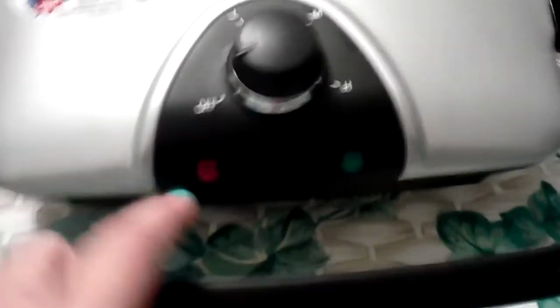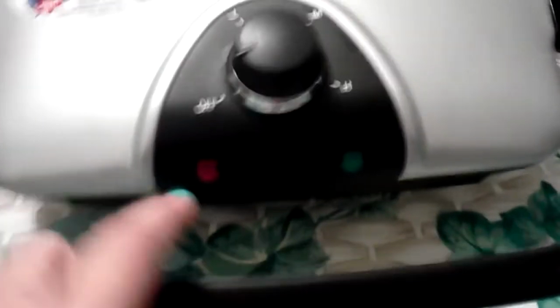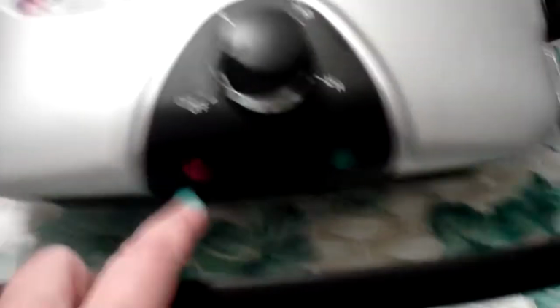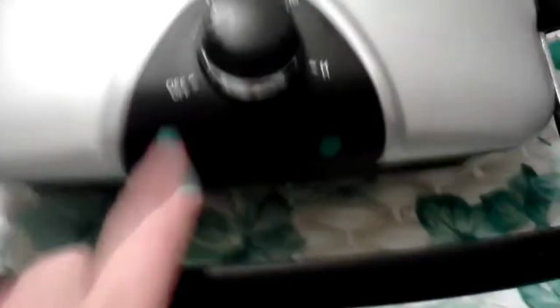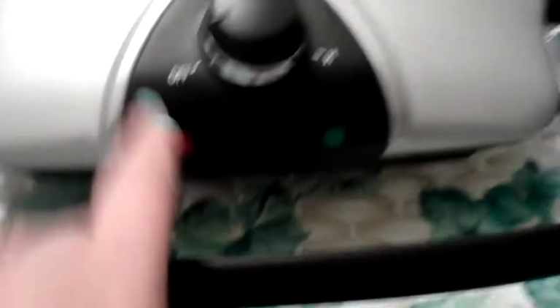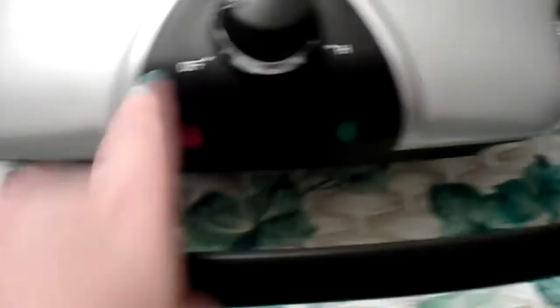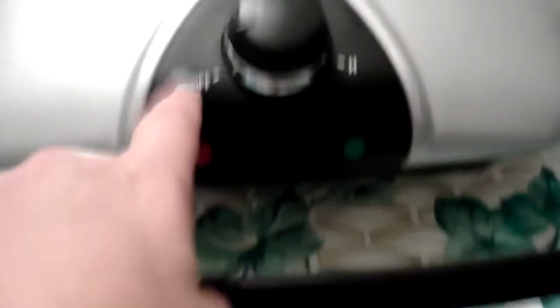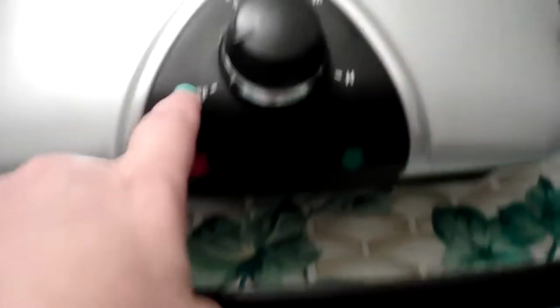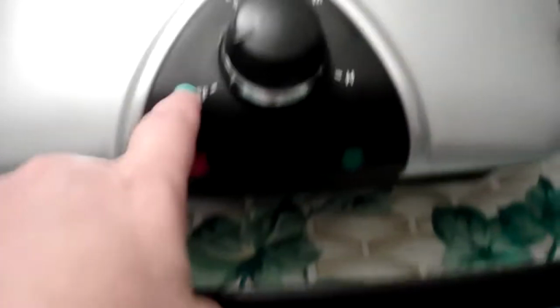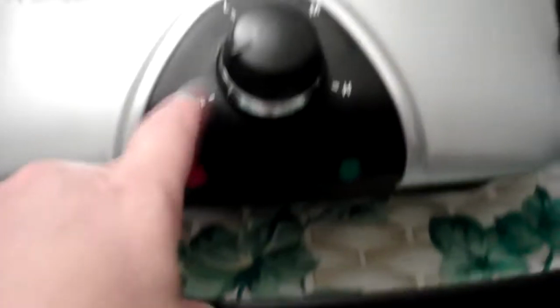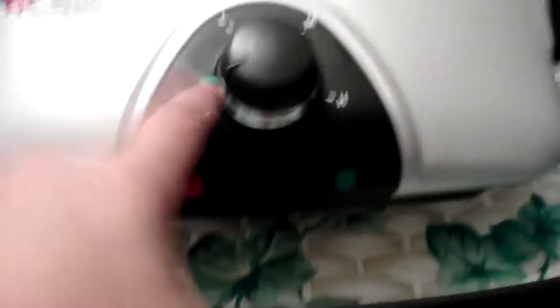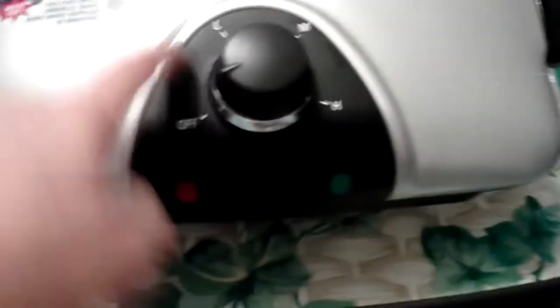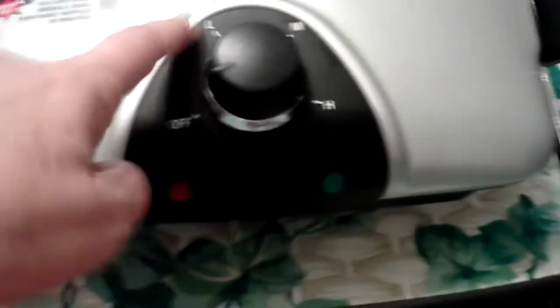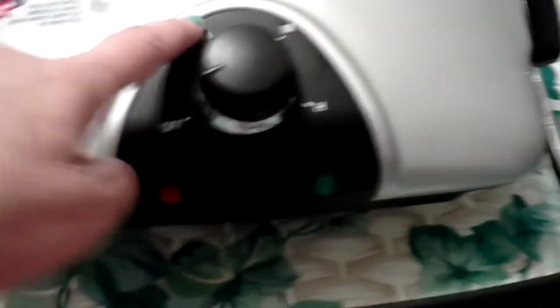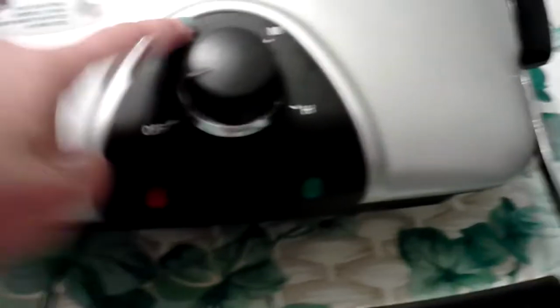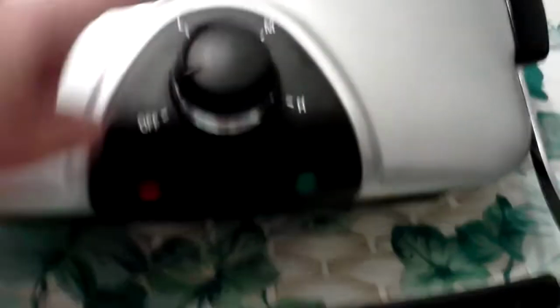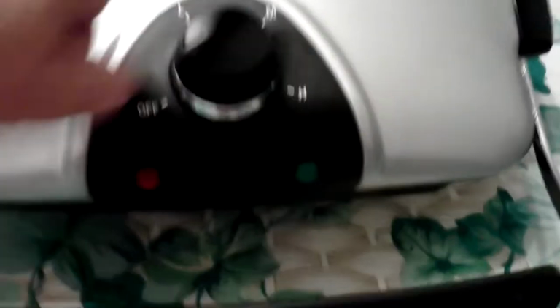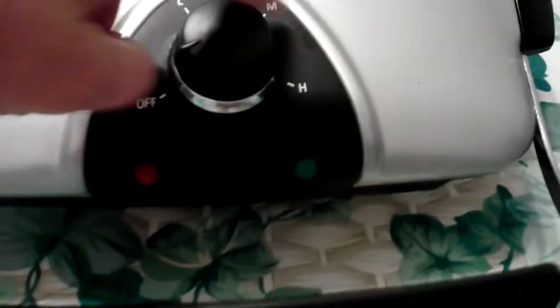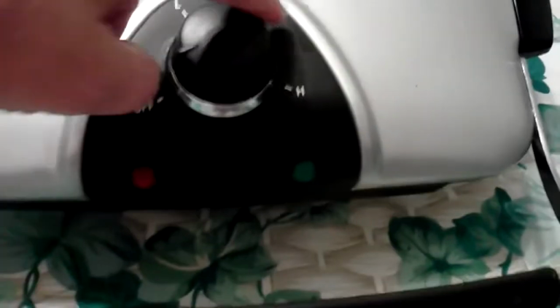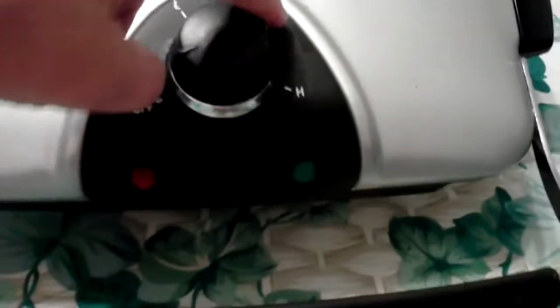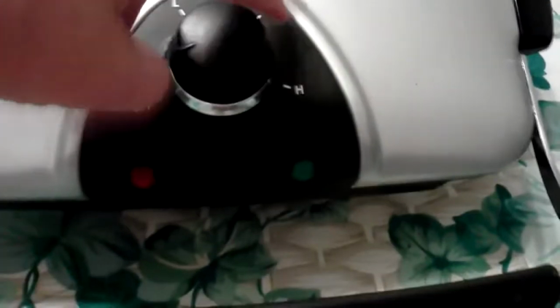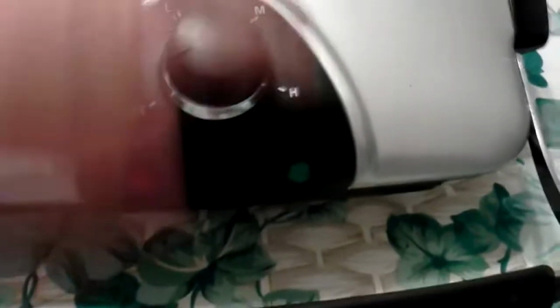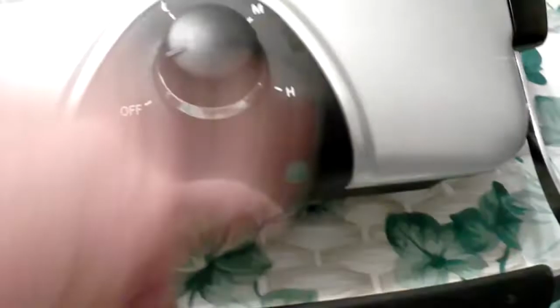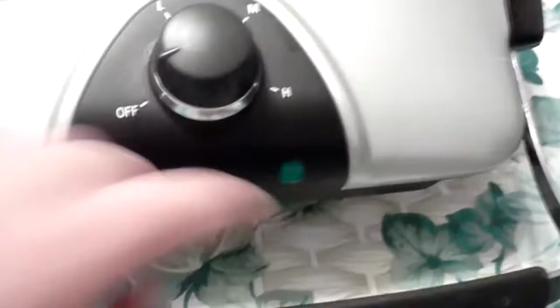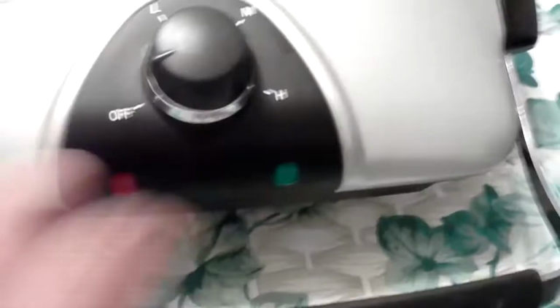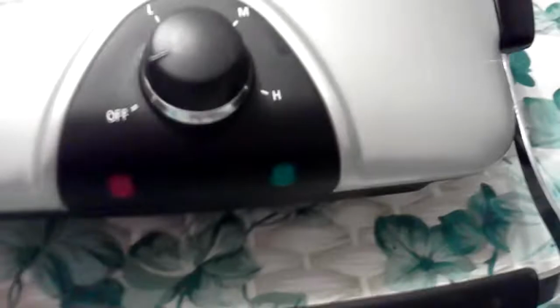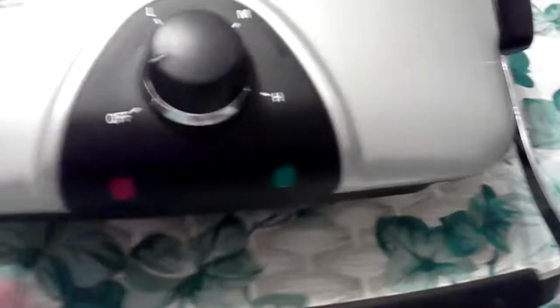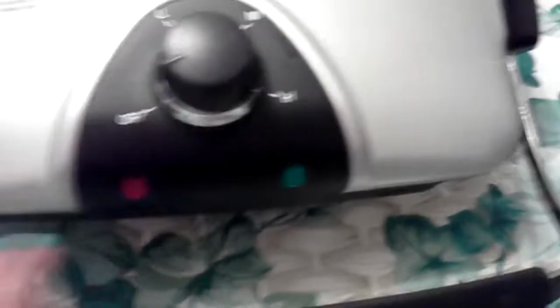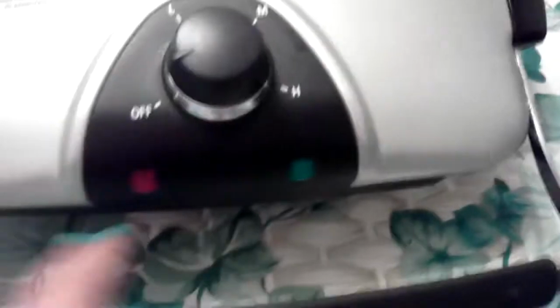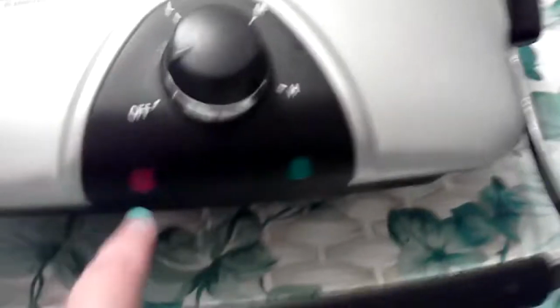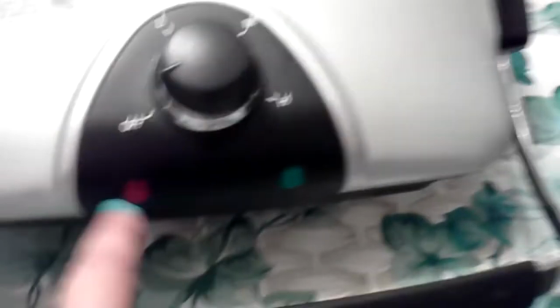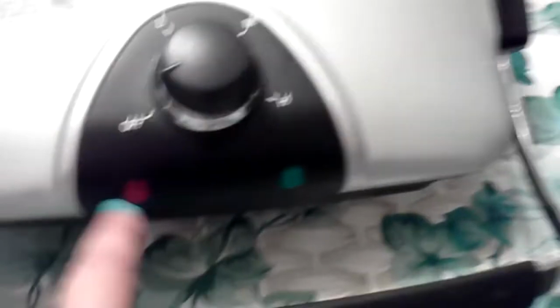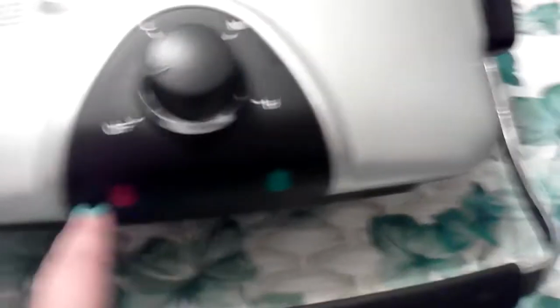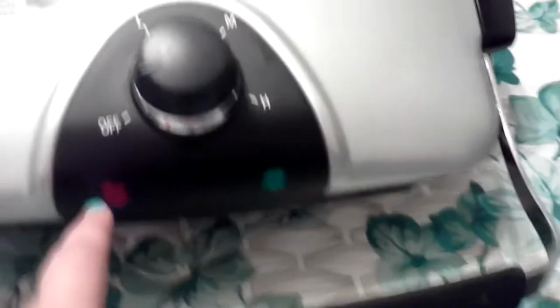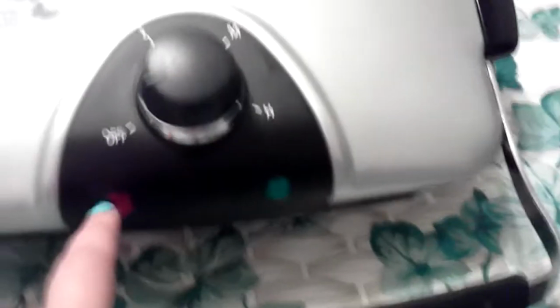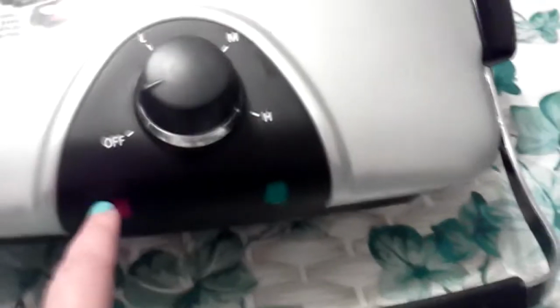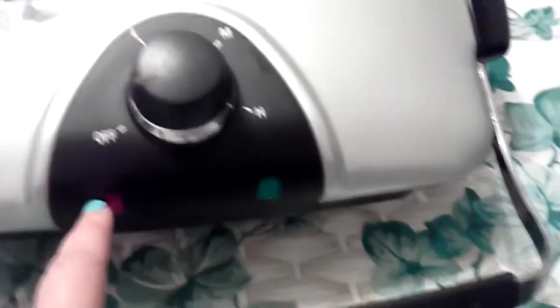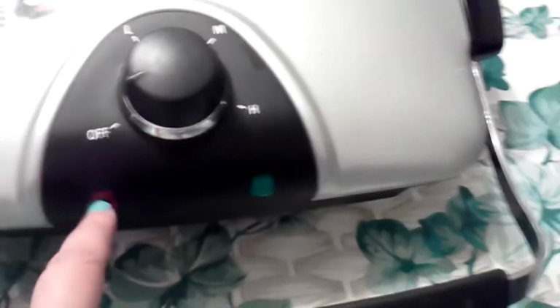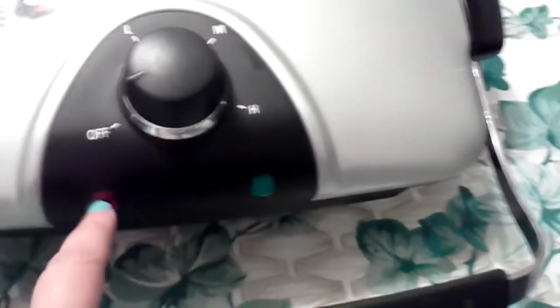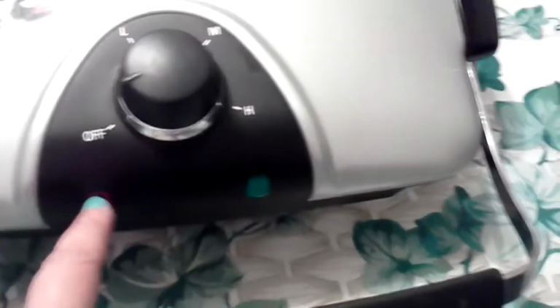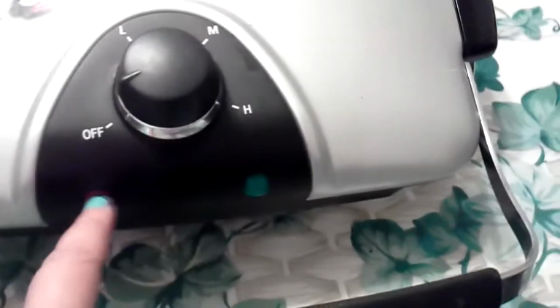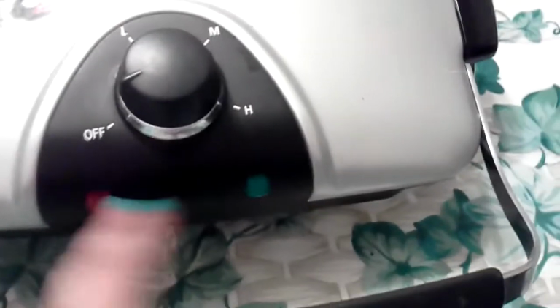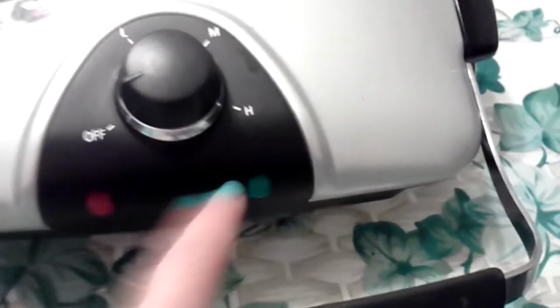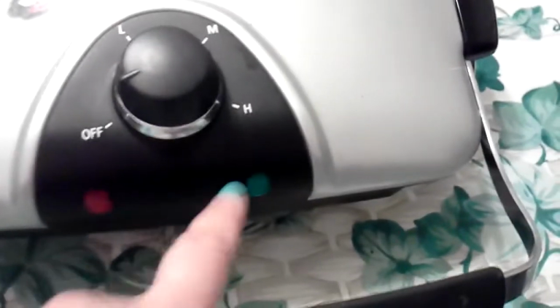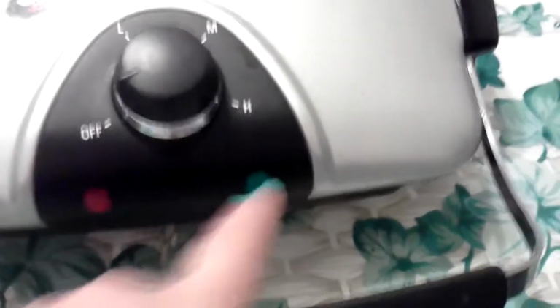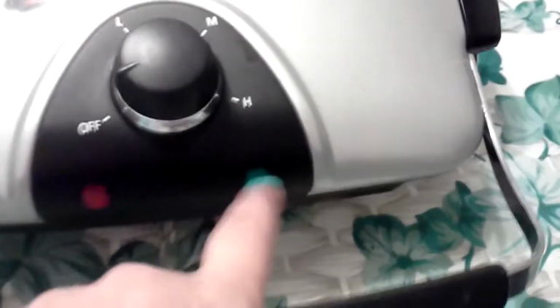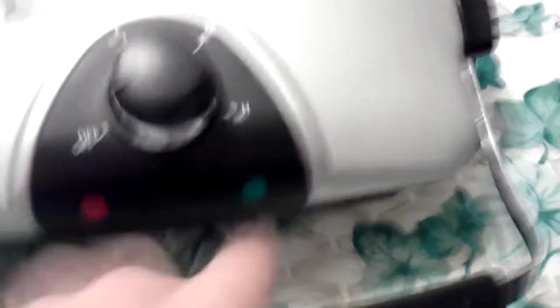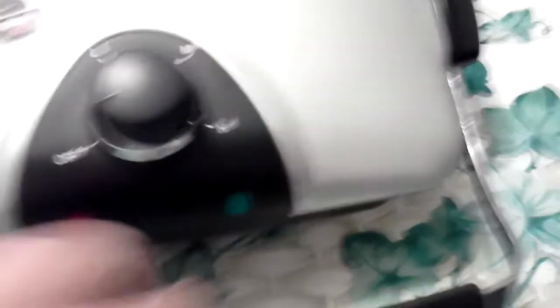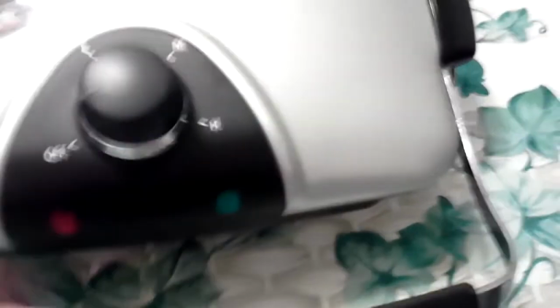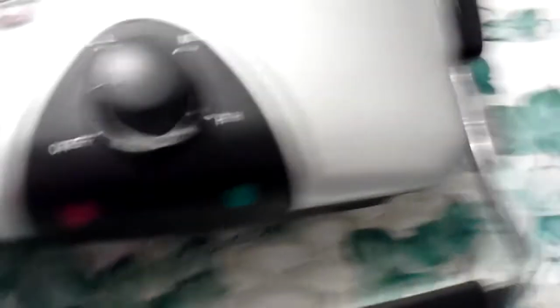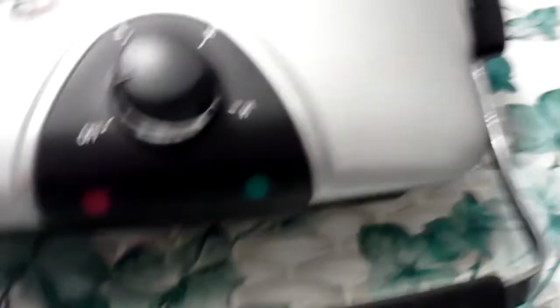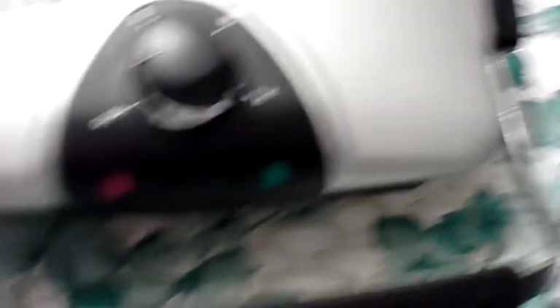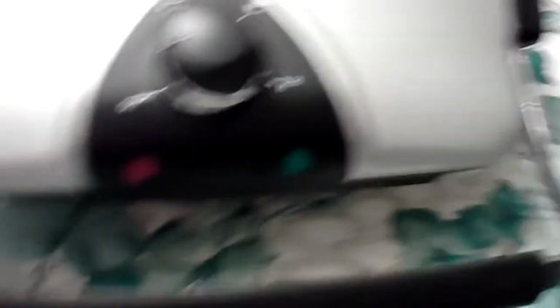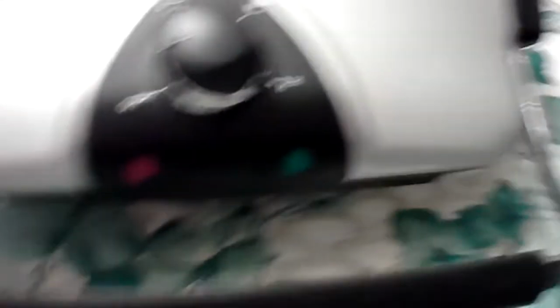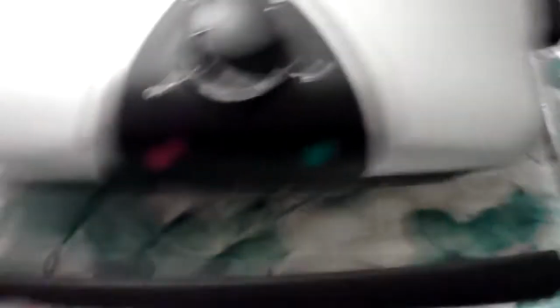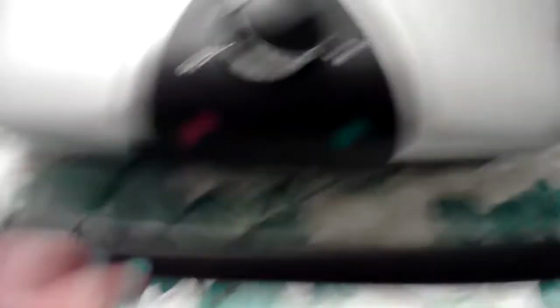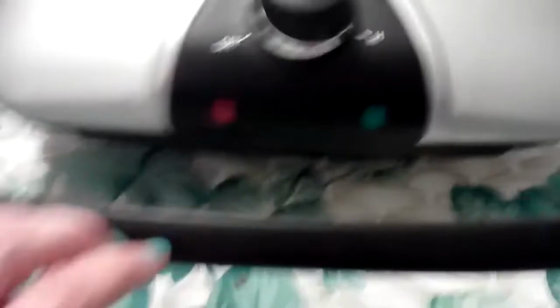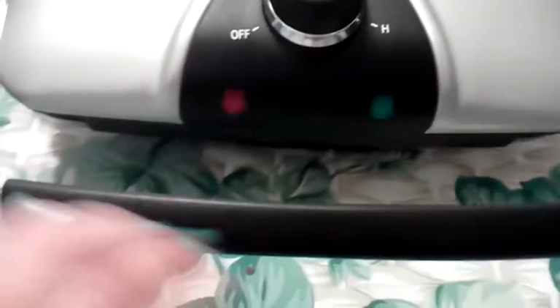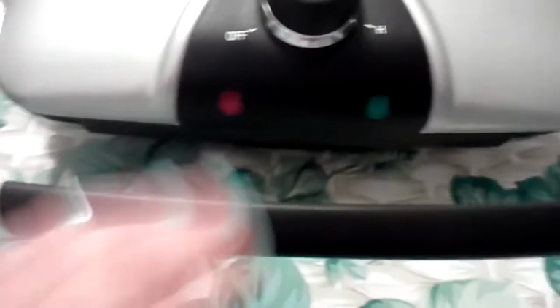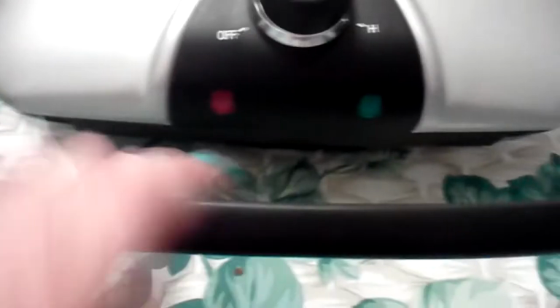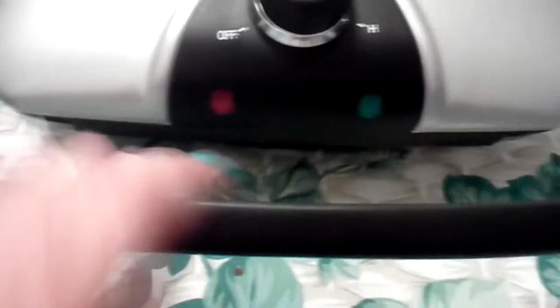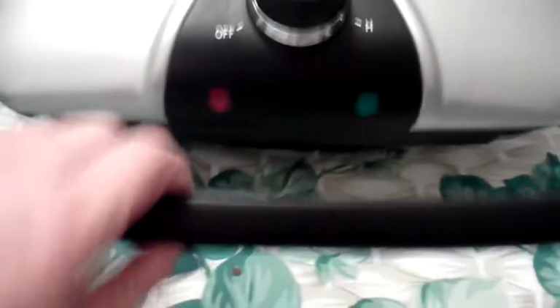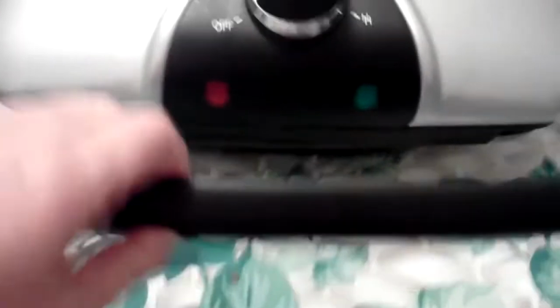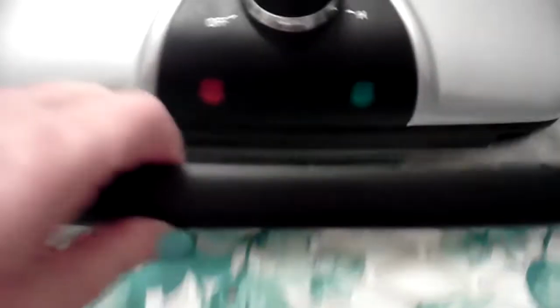These are the buttons: off, low, medium, high, and the lights there. Here's the handle.